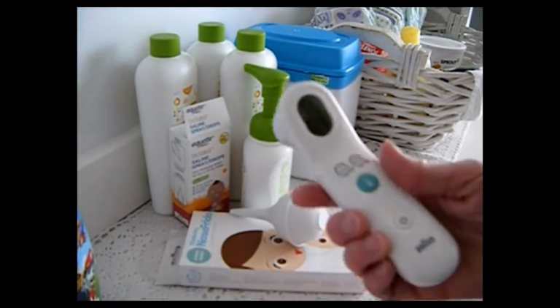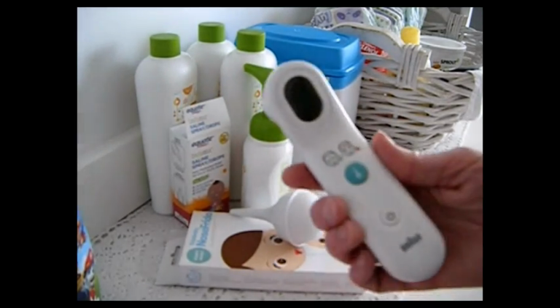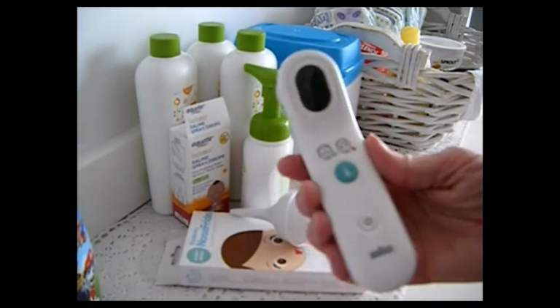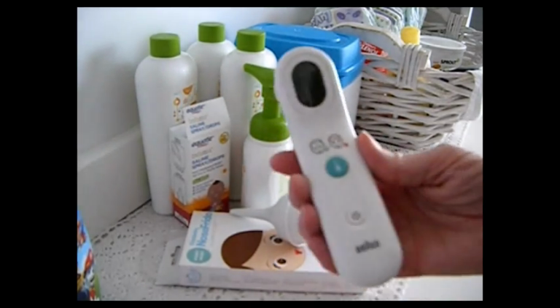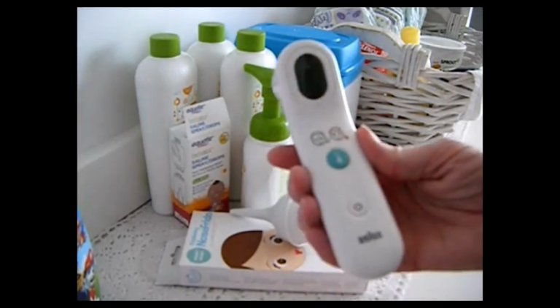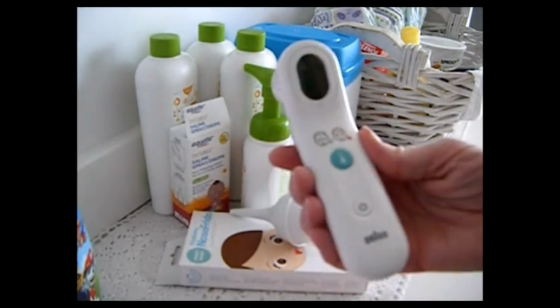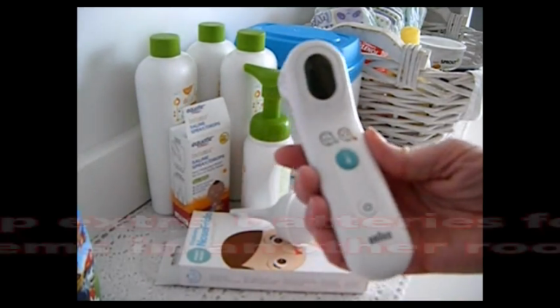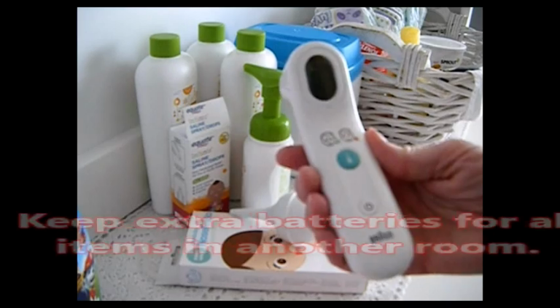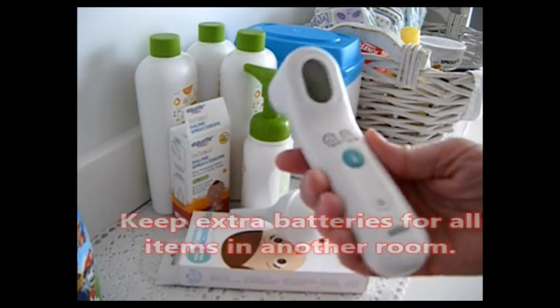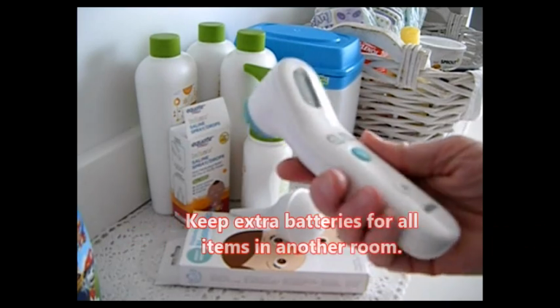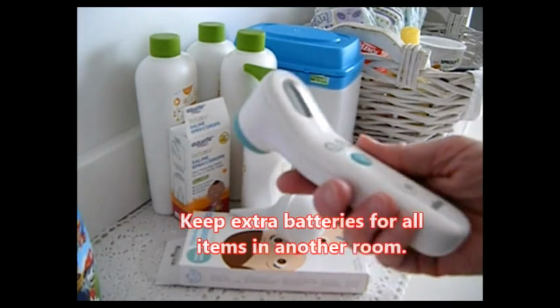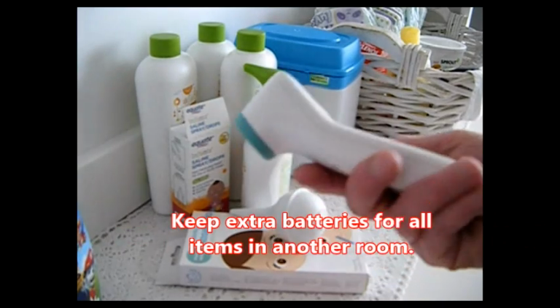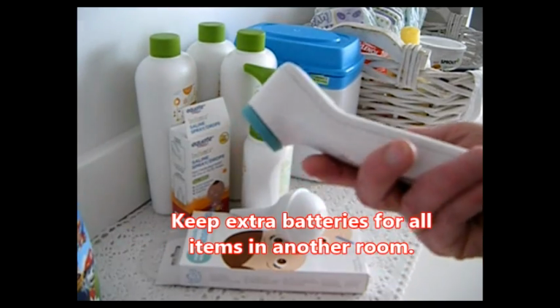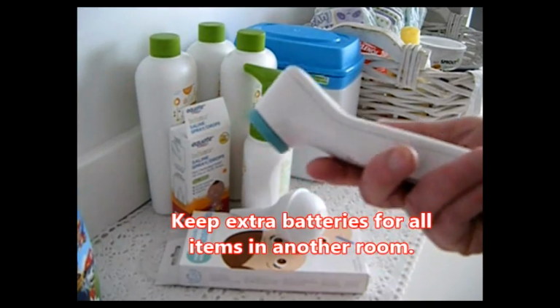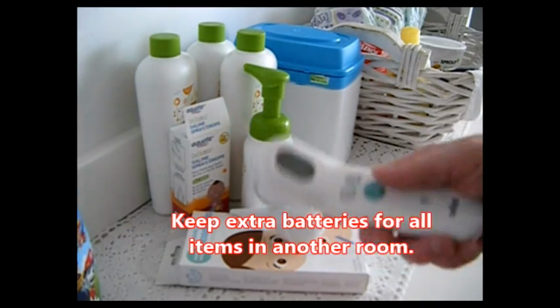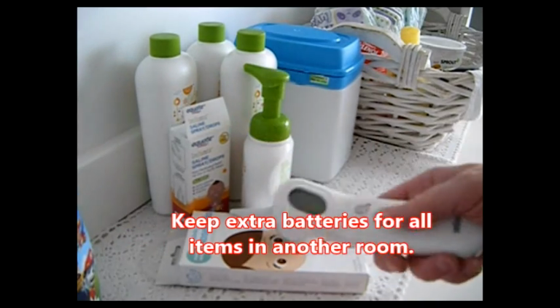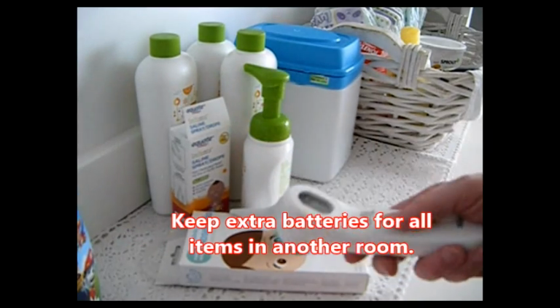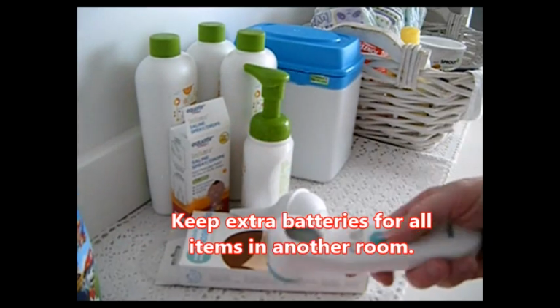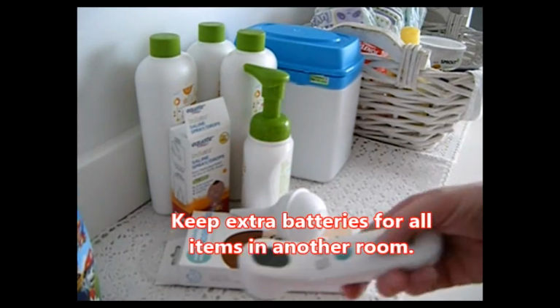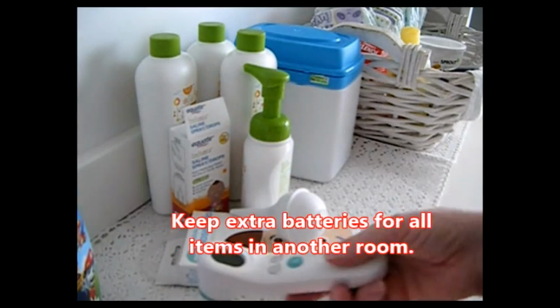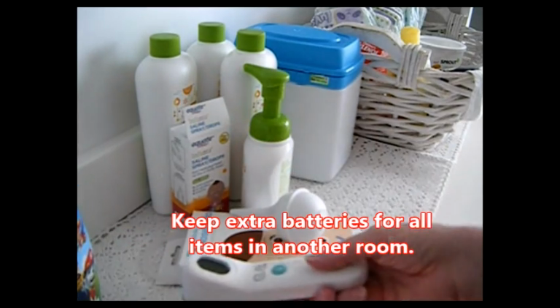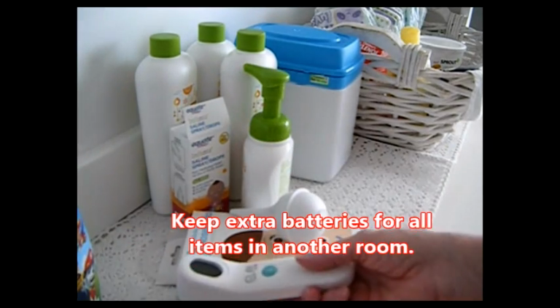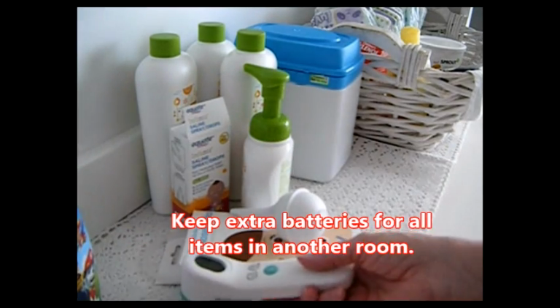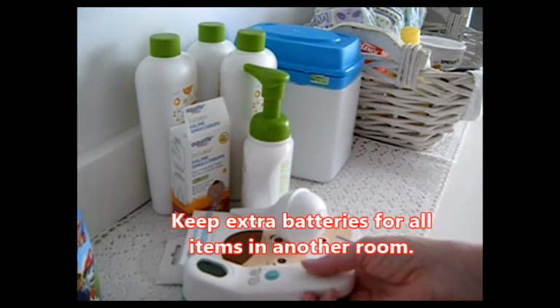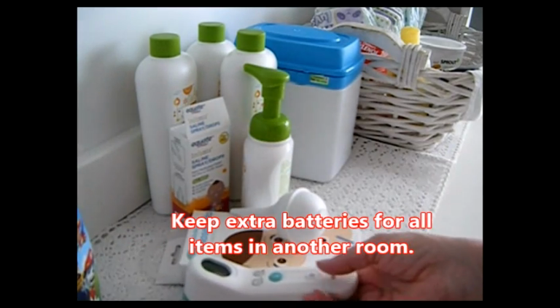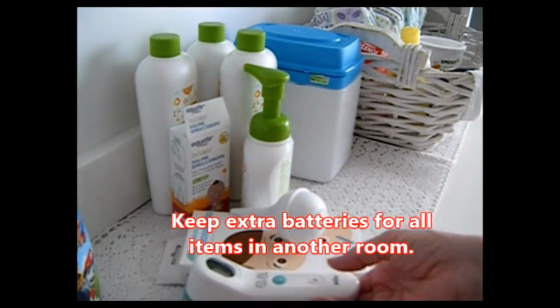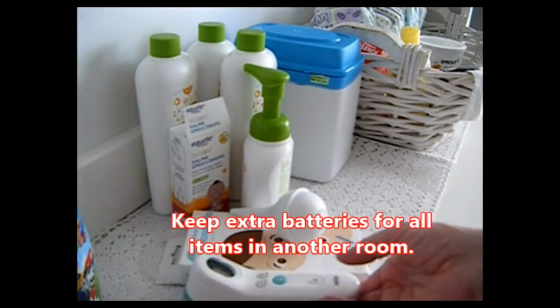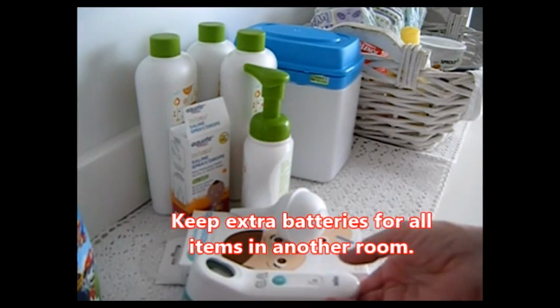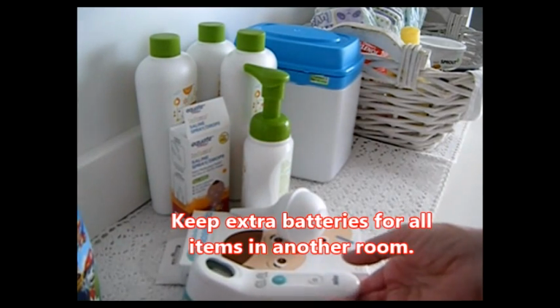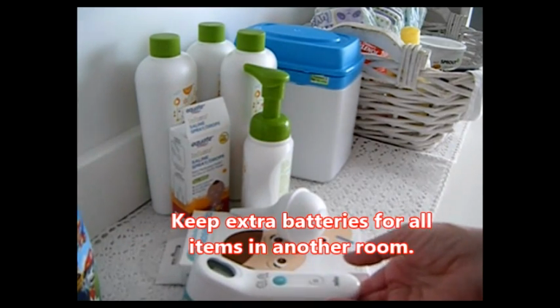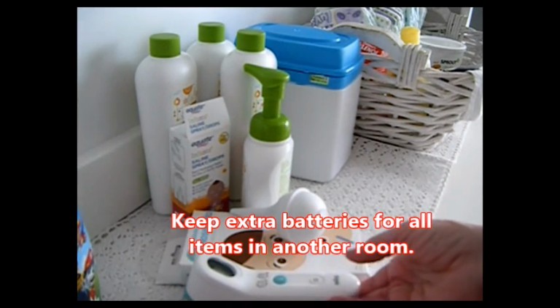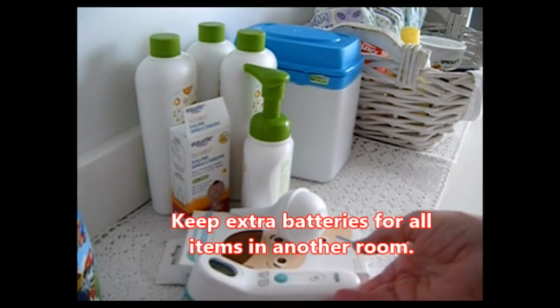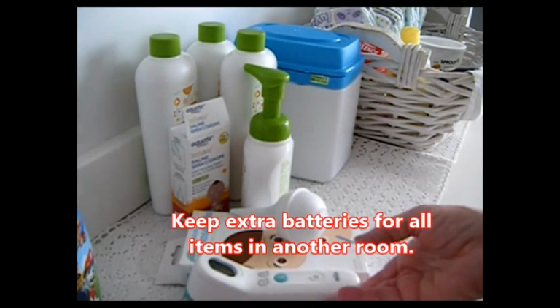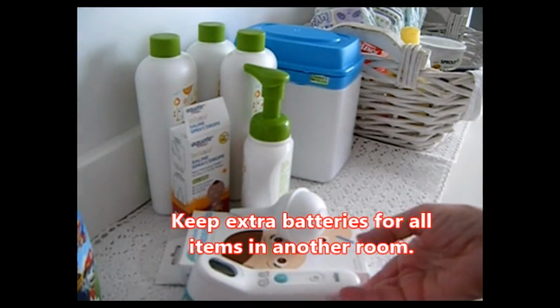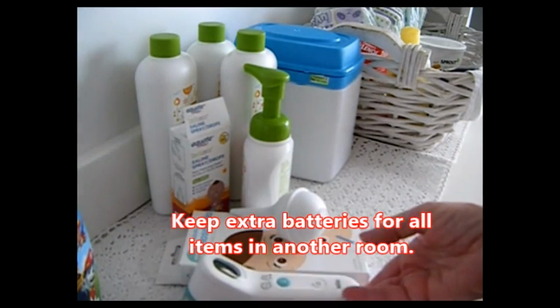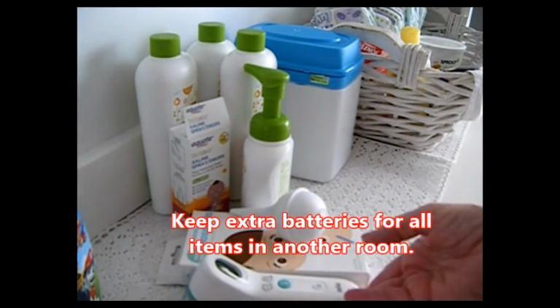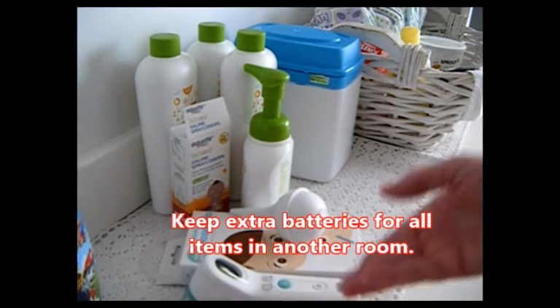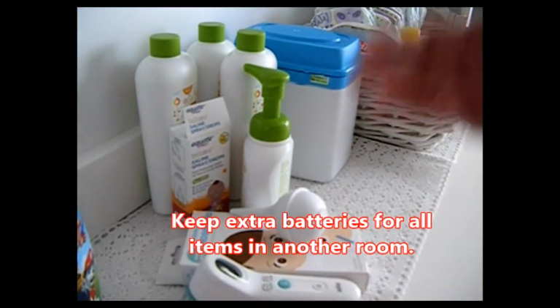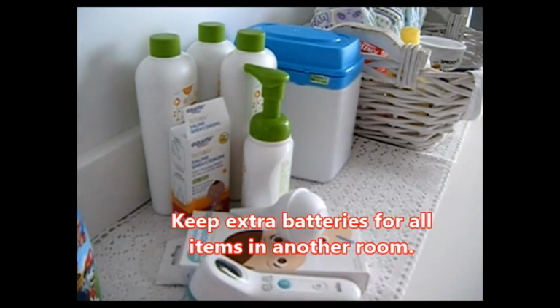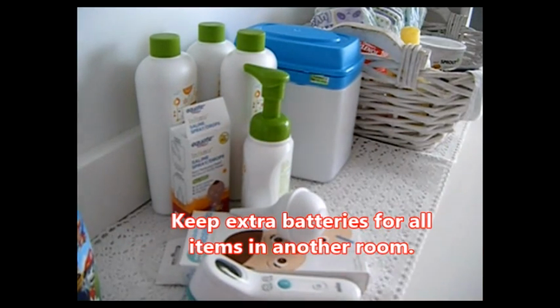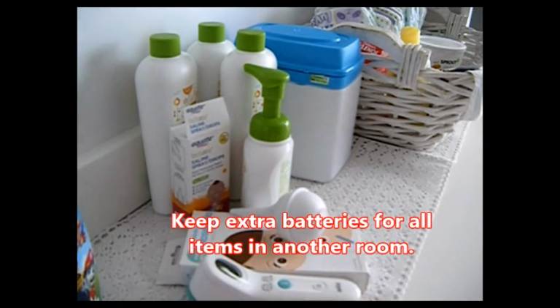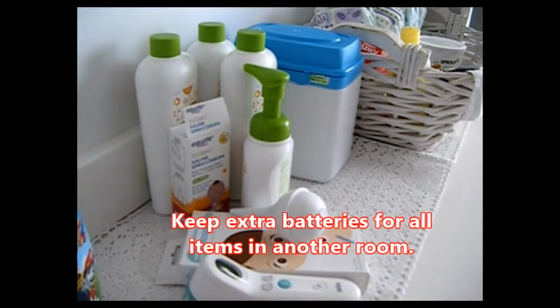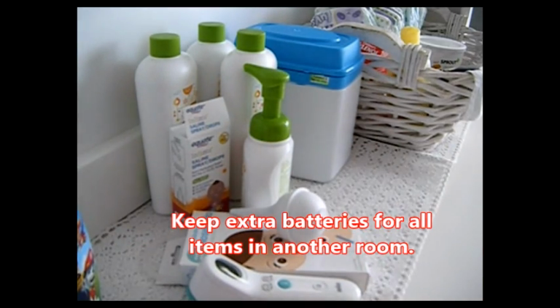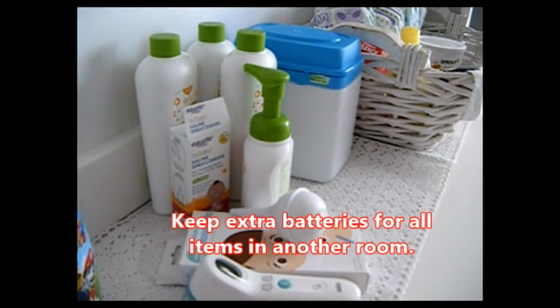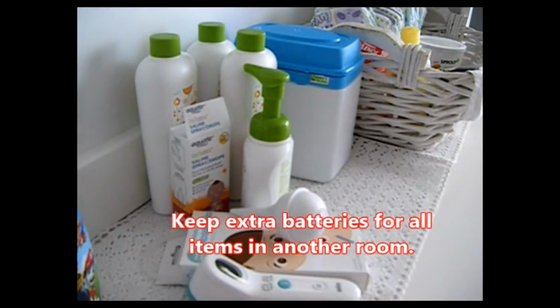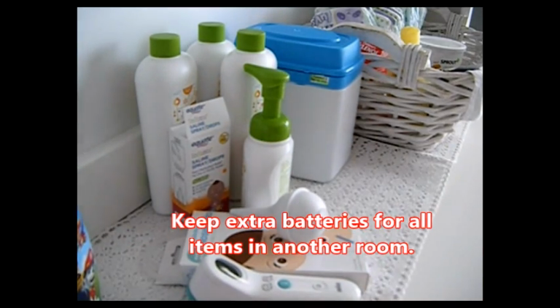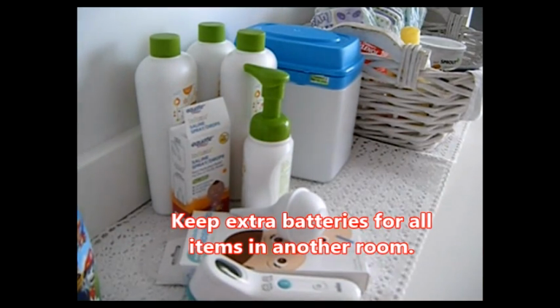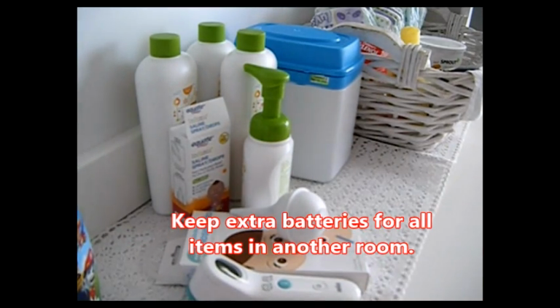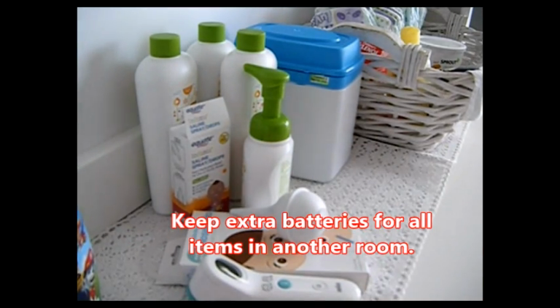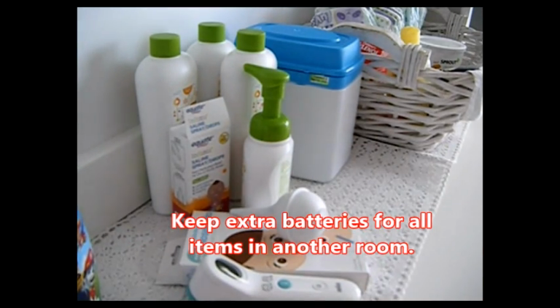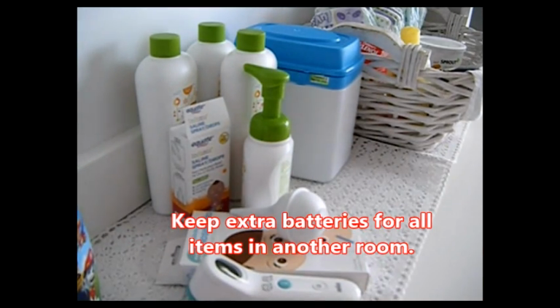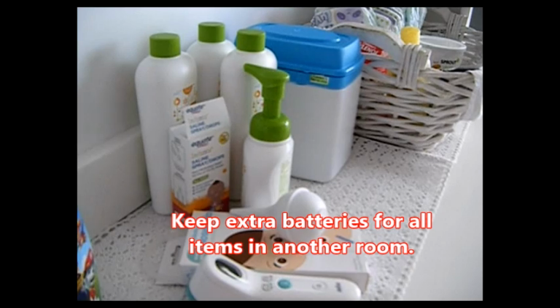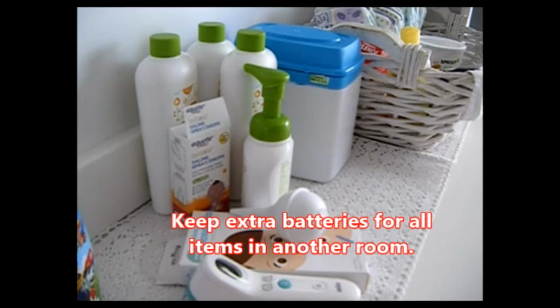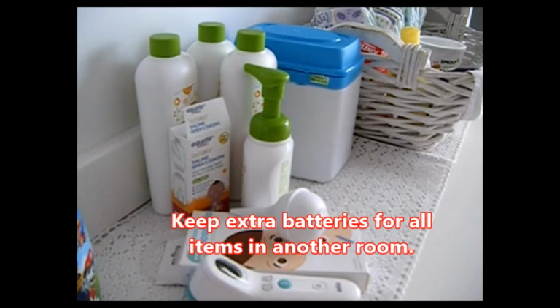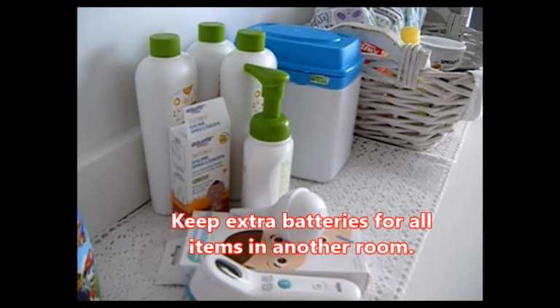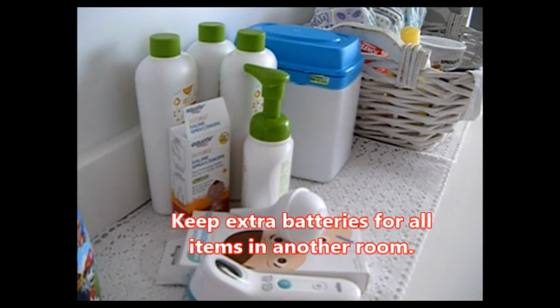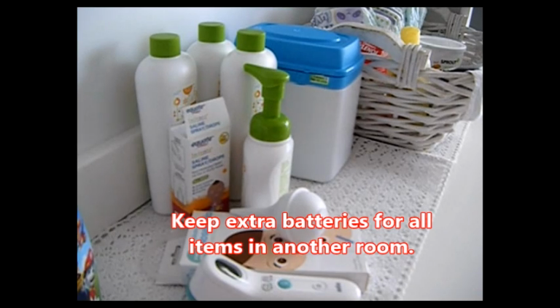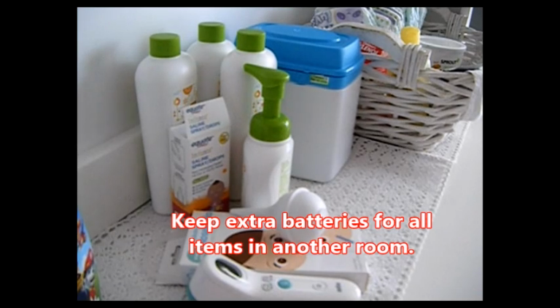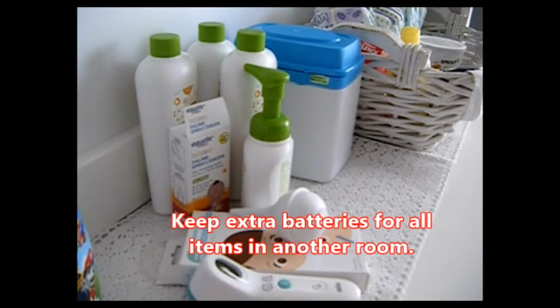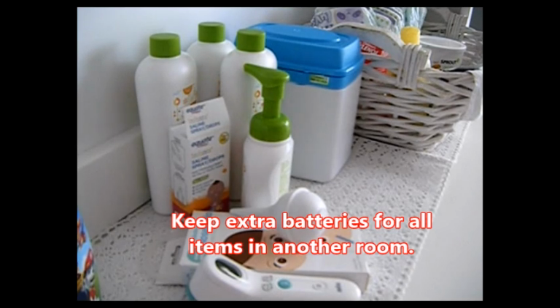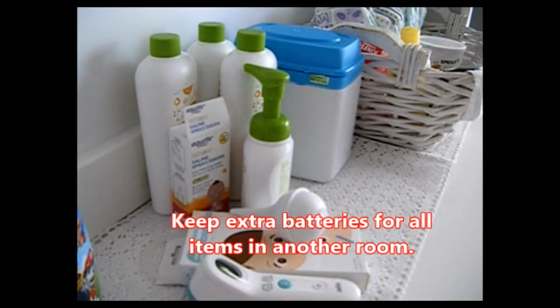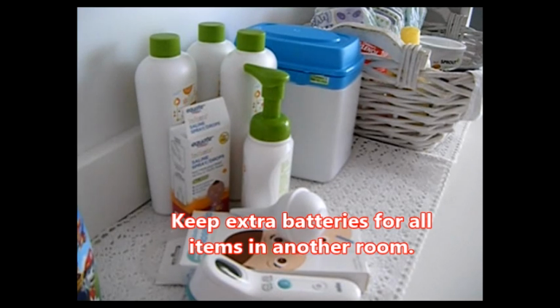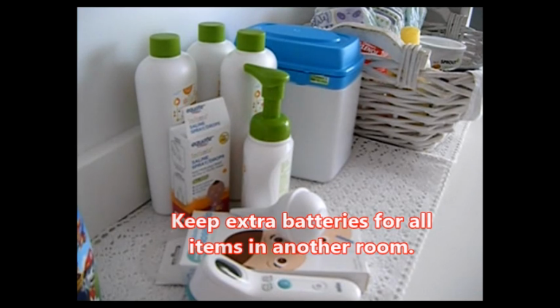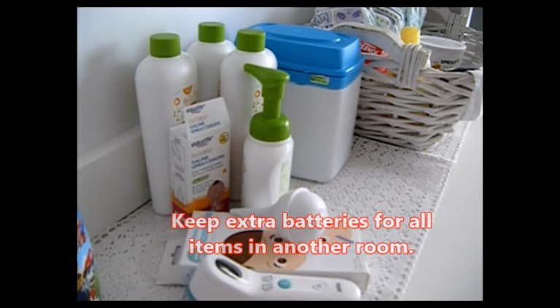Thermometers are important. I keep about three to four thermometers around and I take the average of two of them when she's sick.